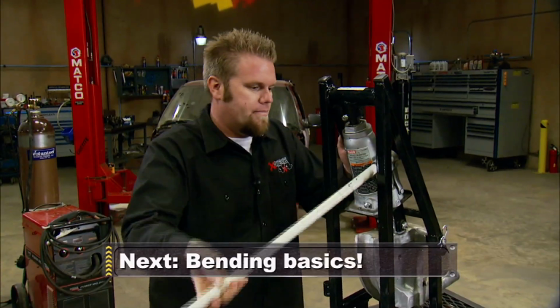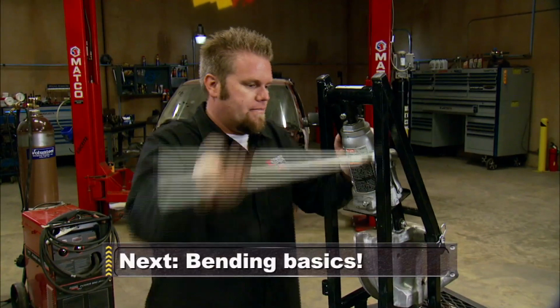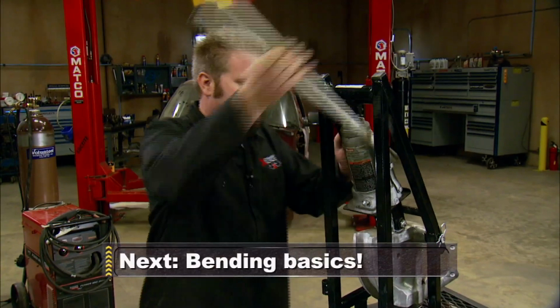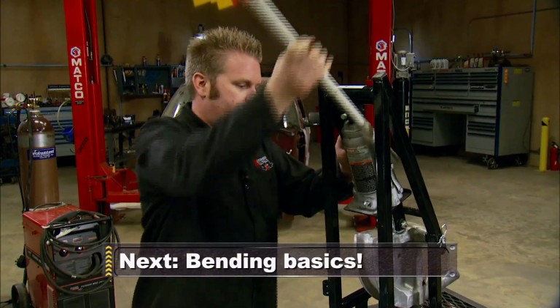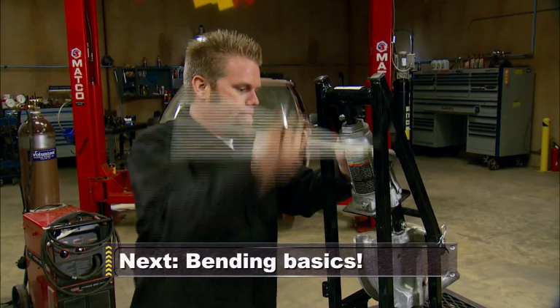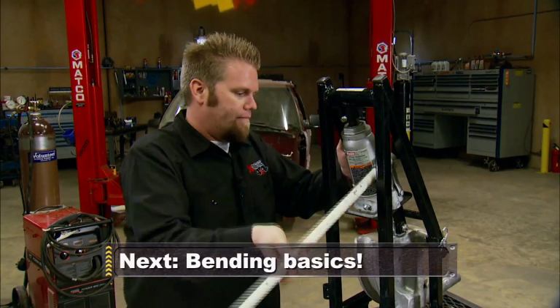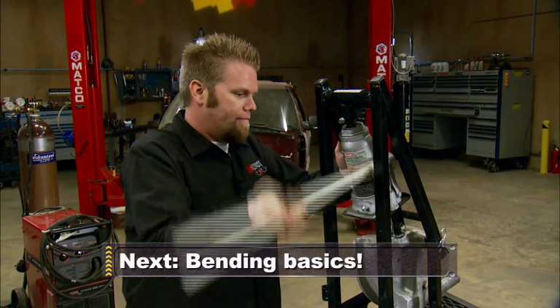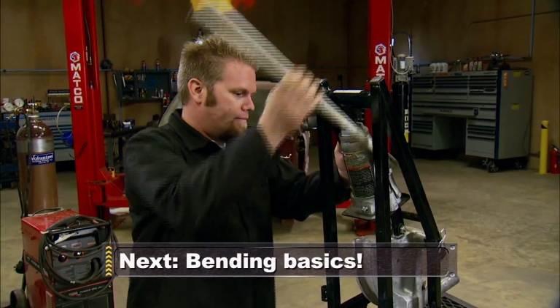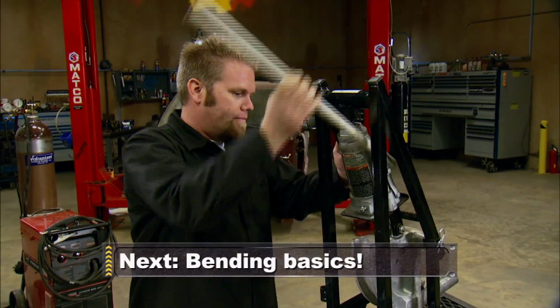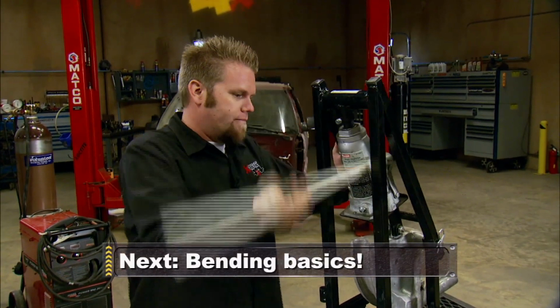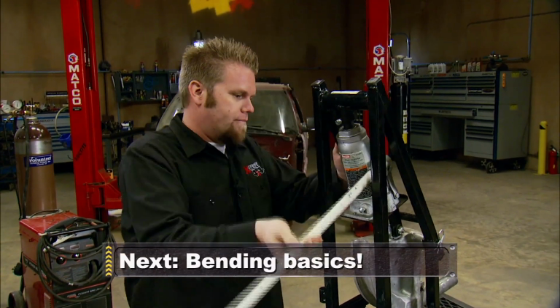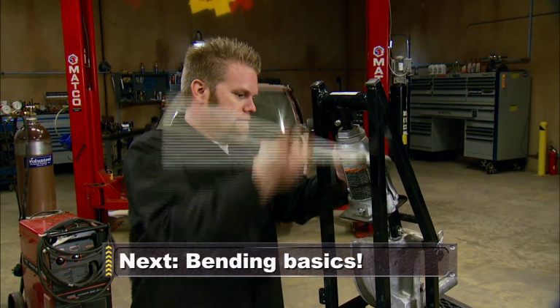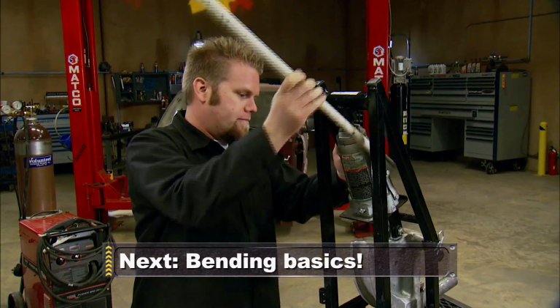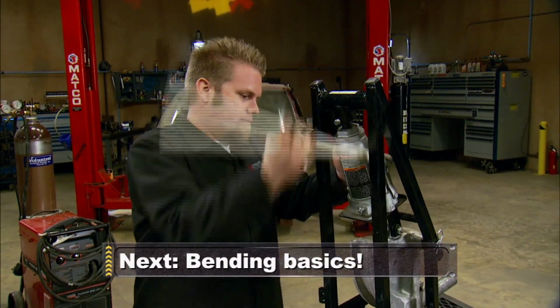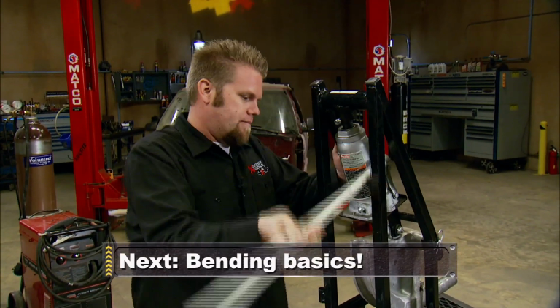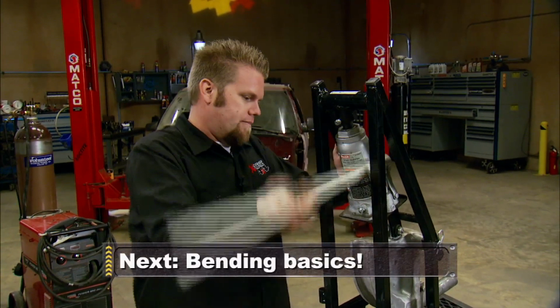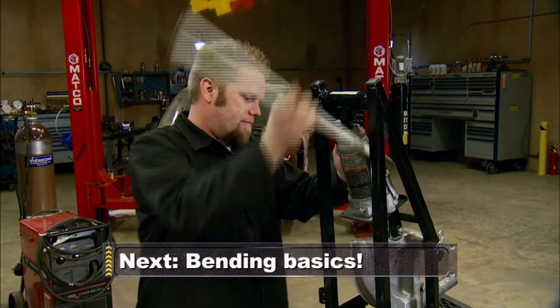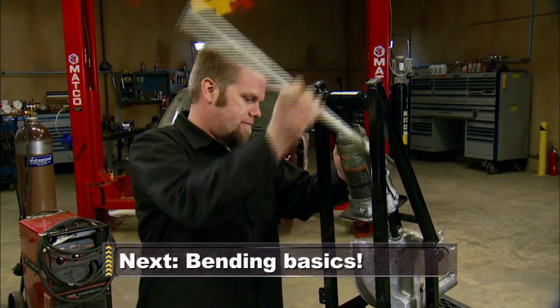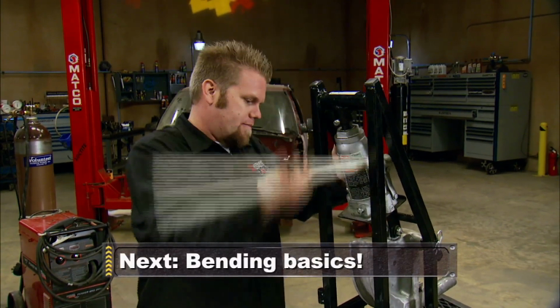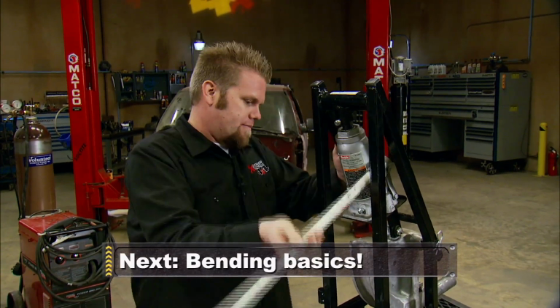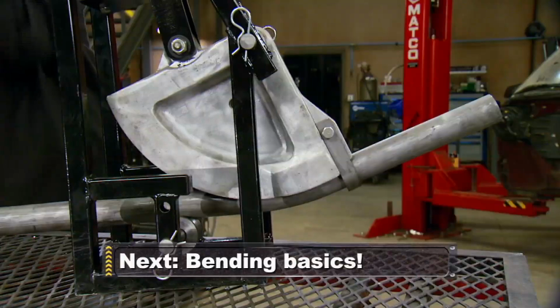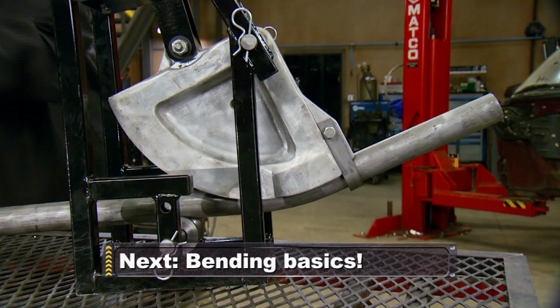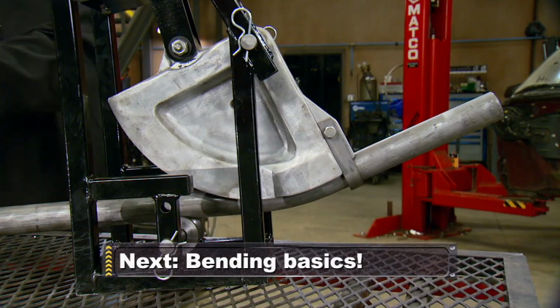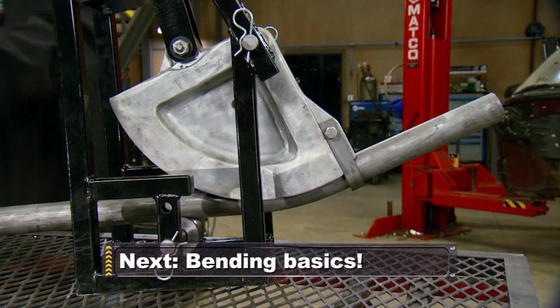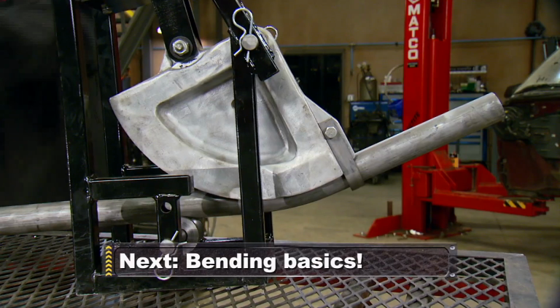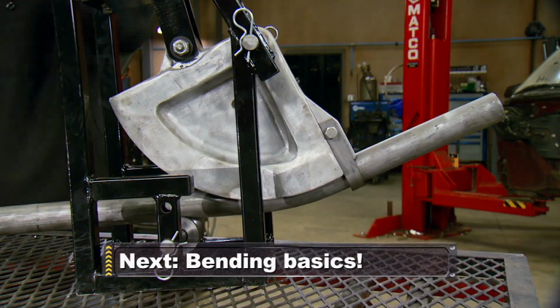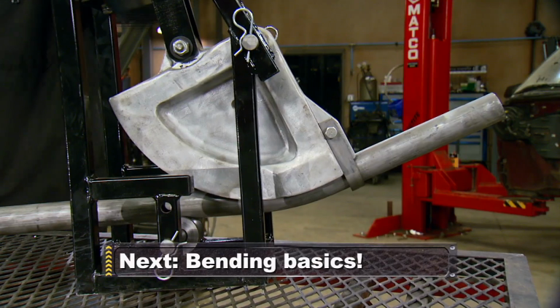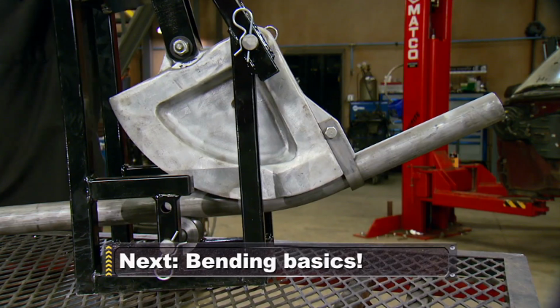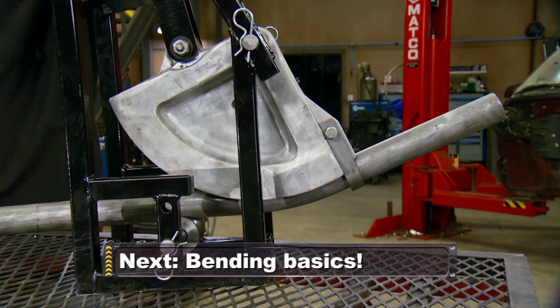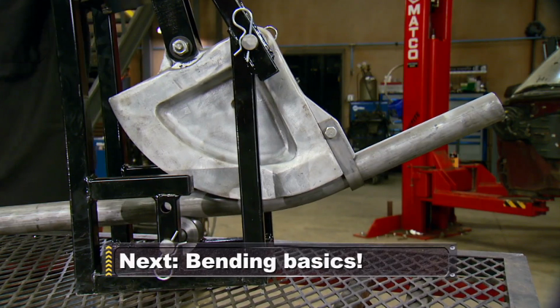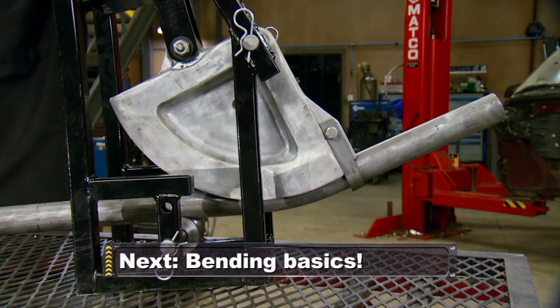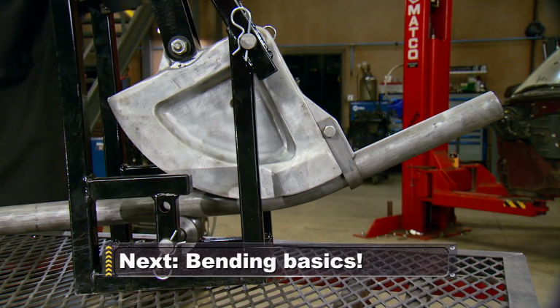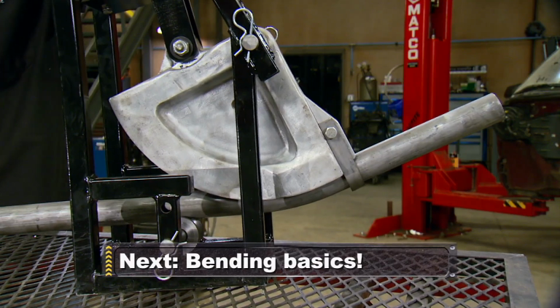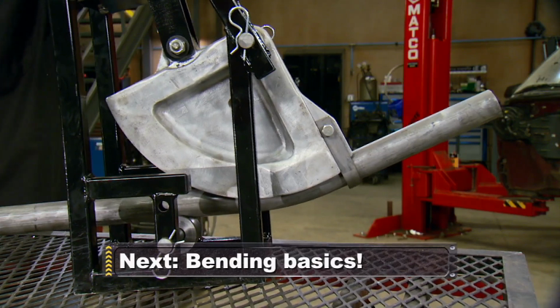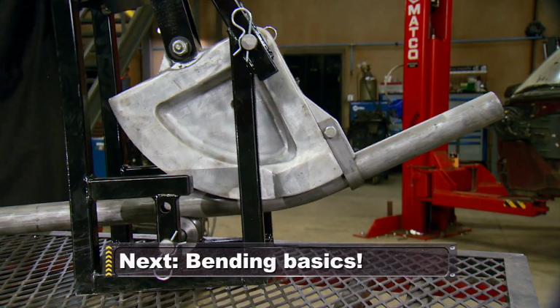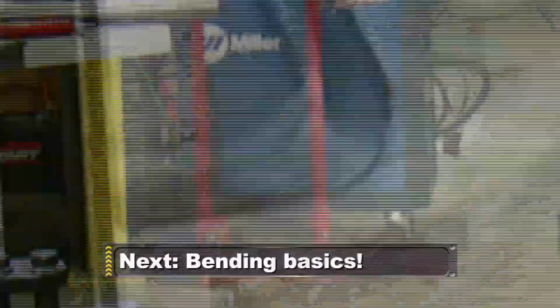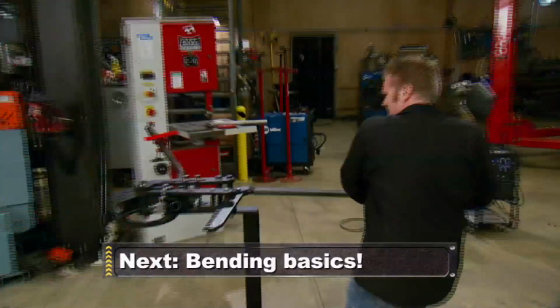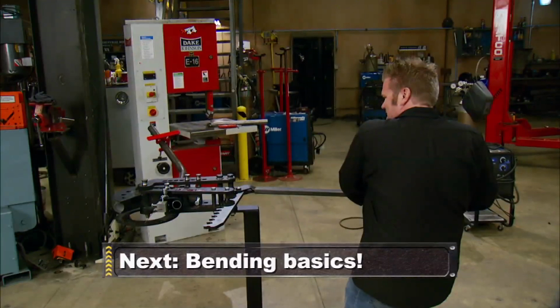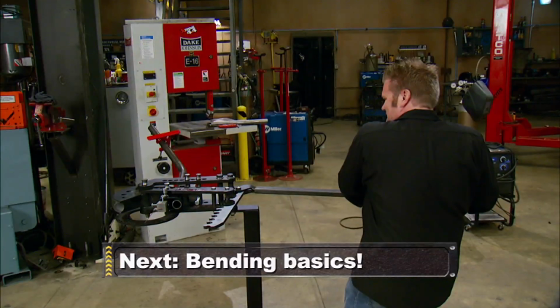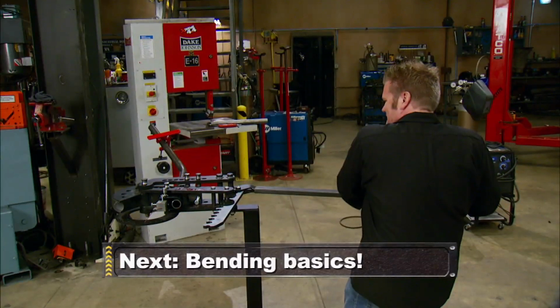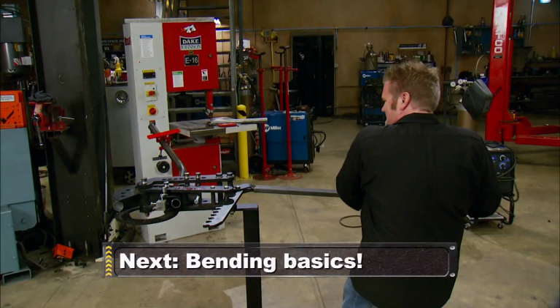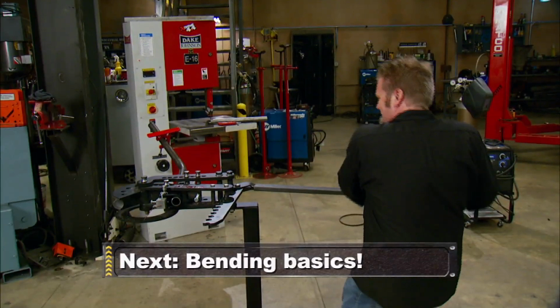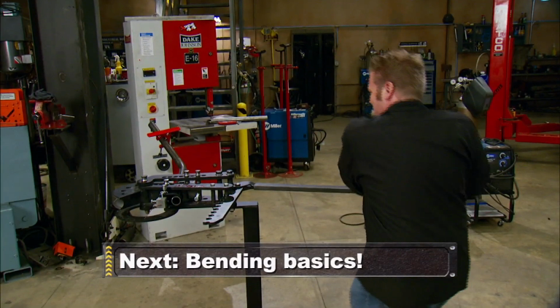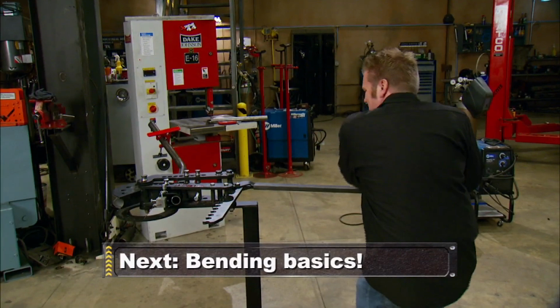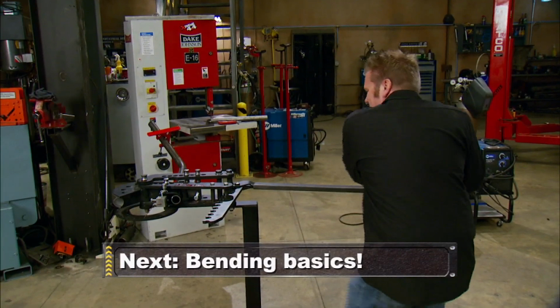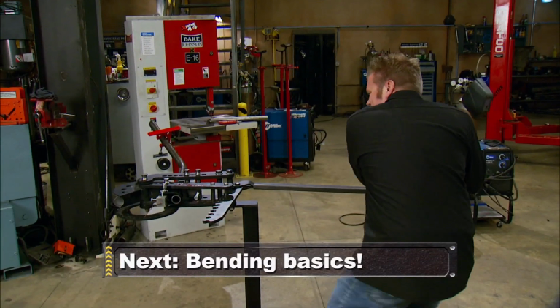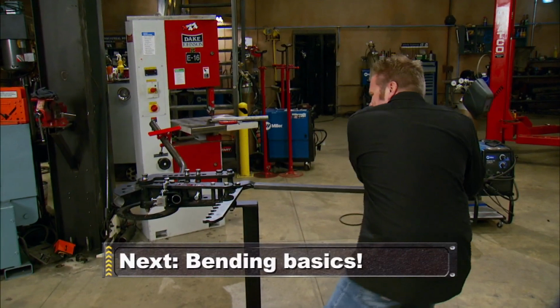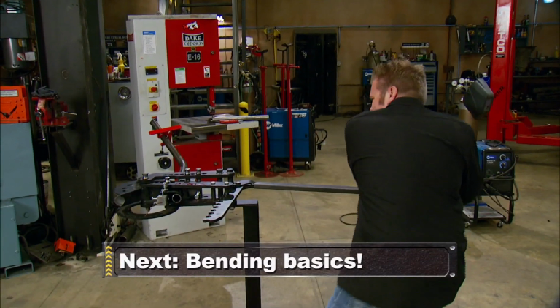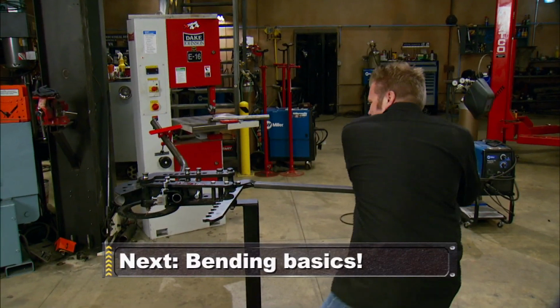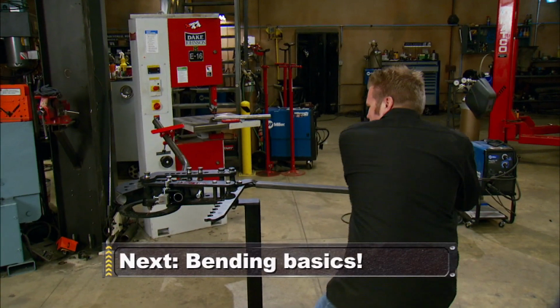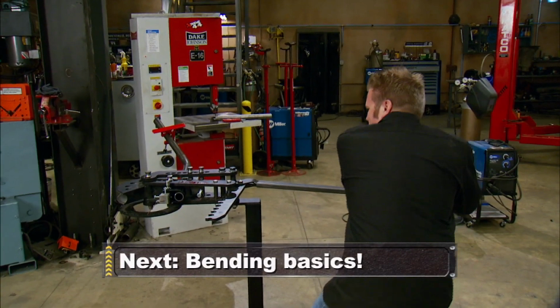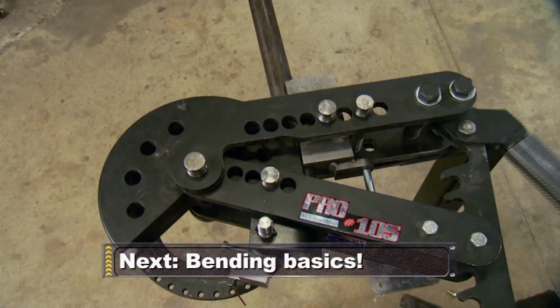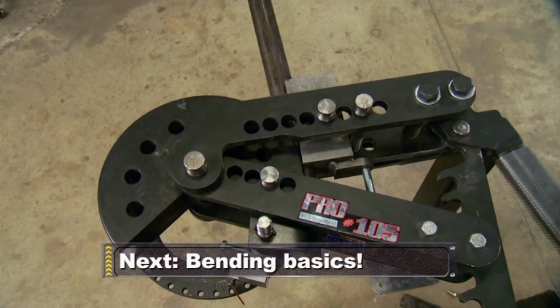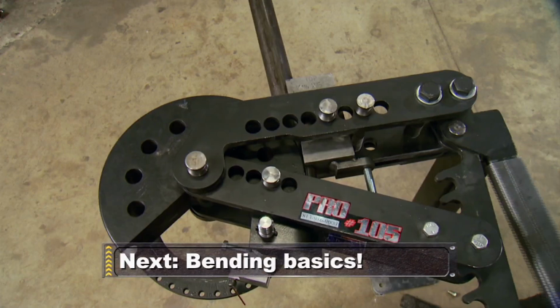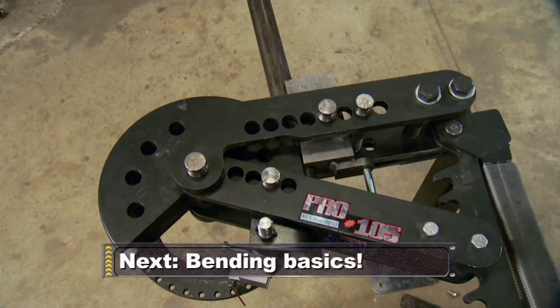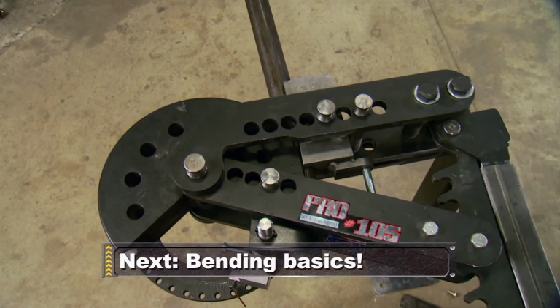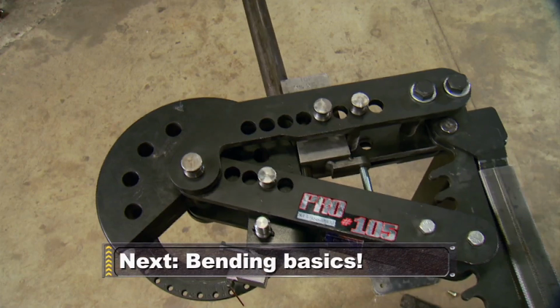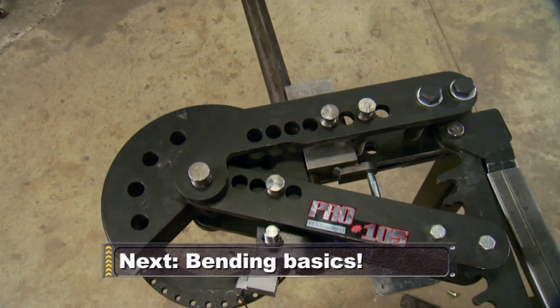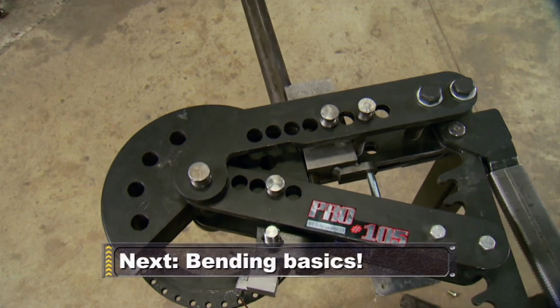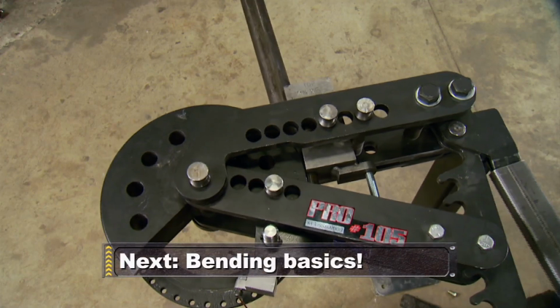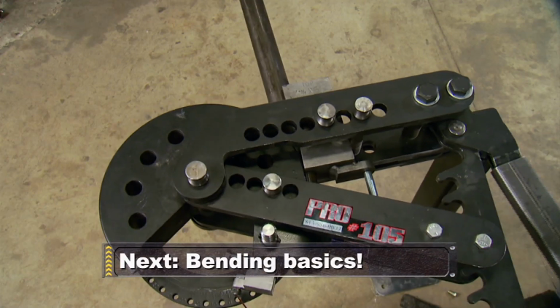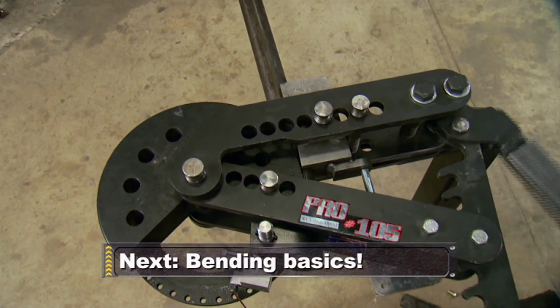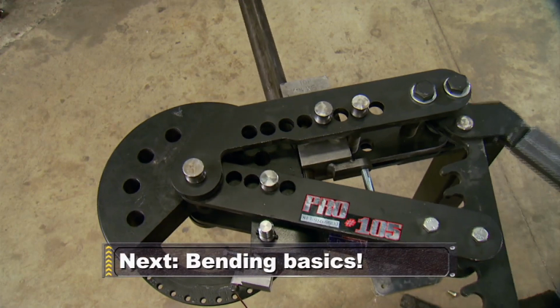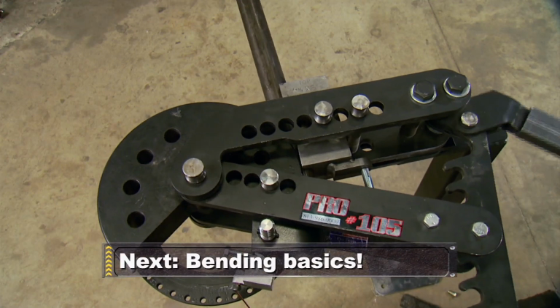Coming up, you can build a roll cage without a big-buck bender. More budget fab tips when Xtreme 4x4 continues.